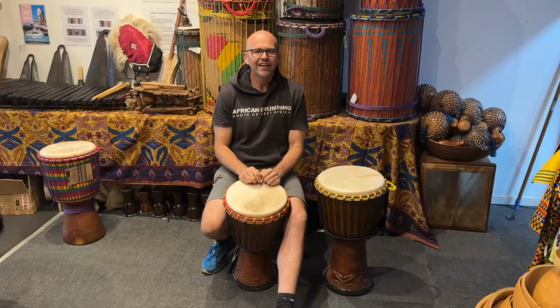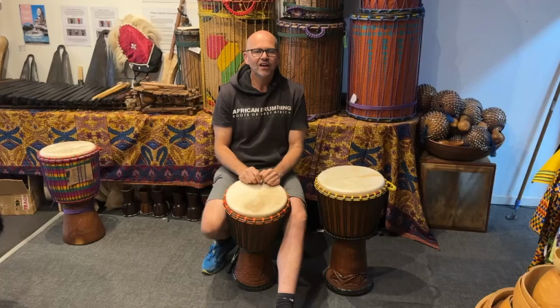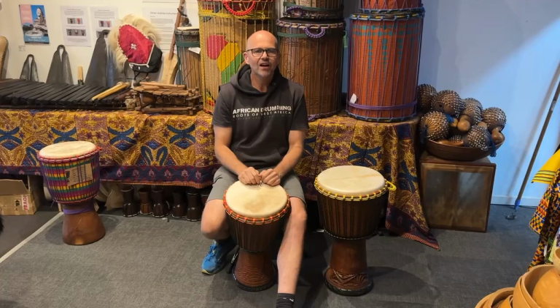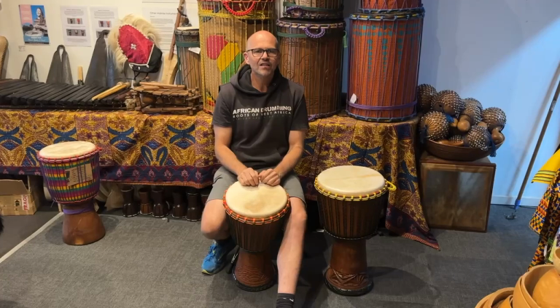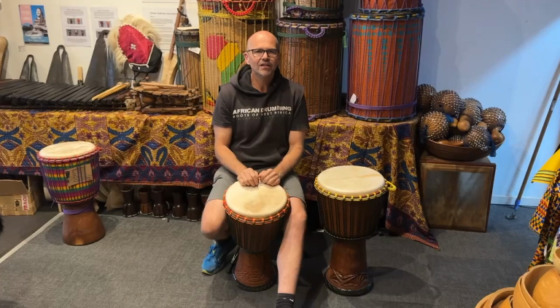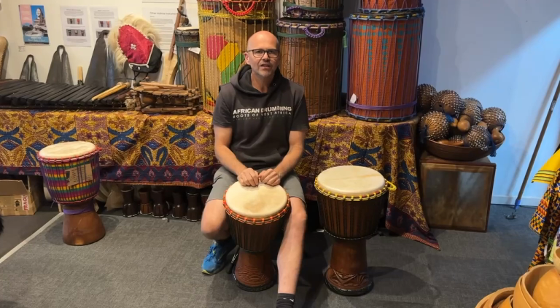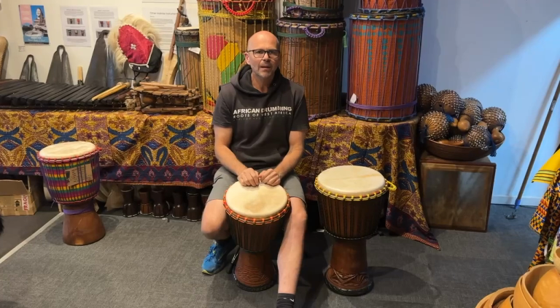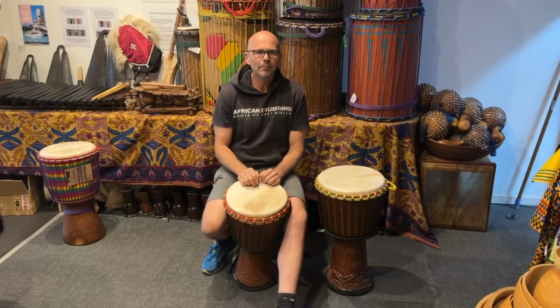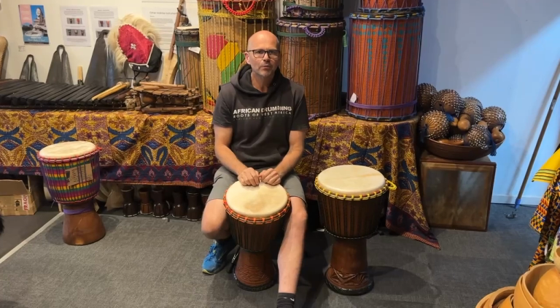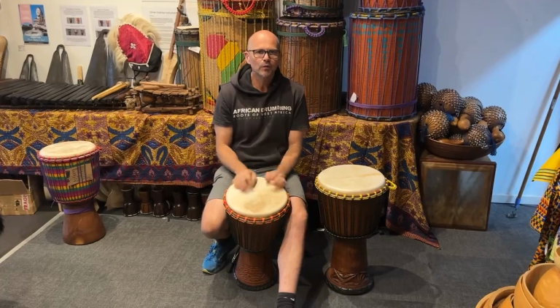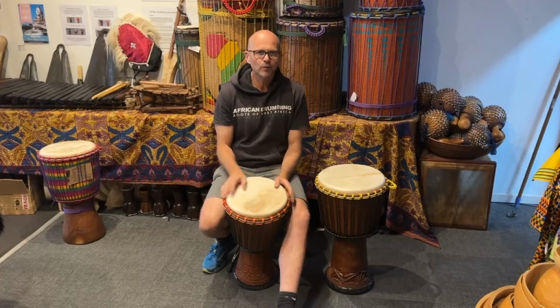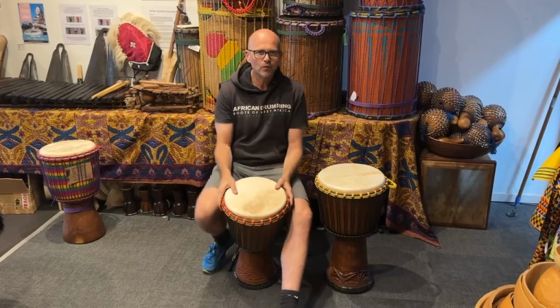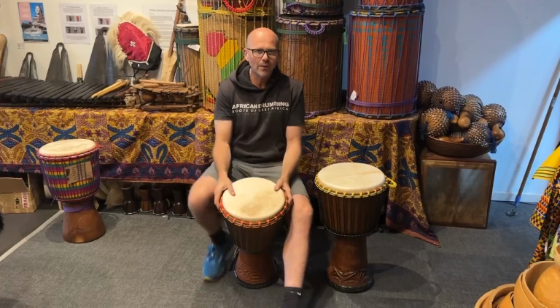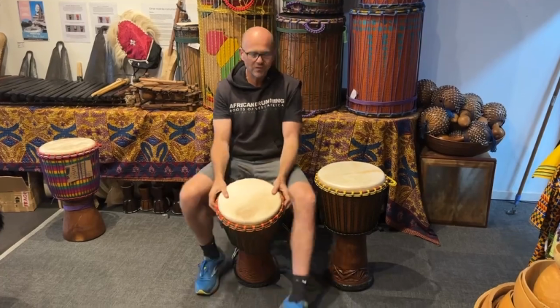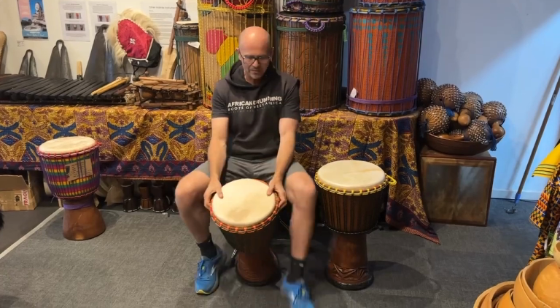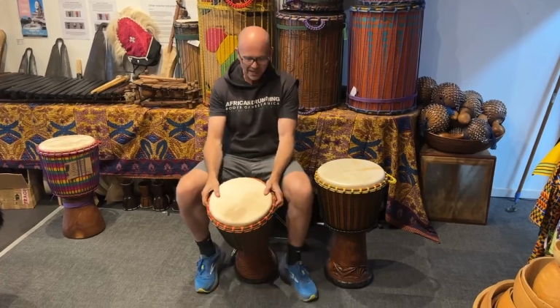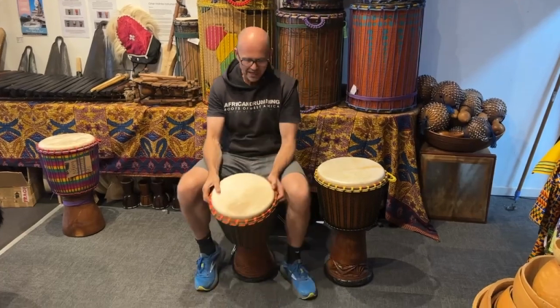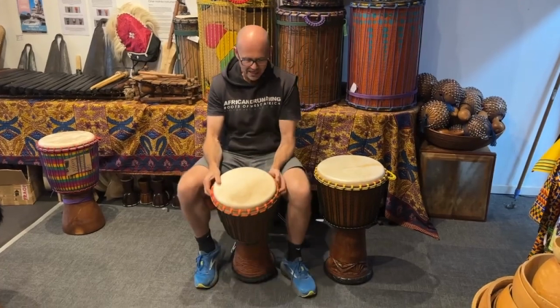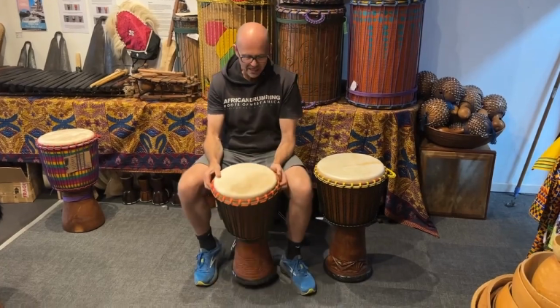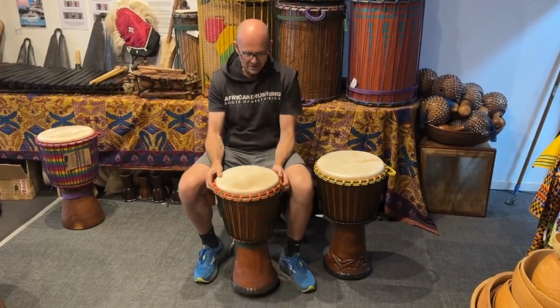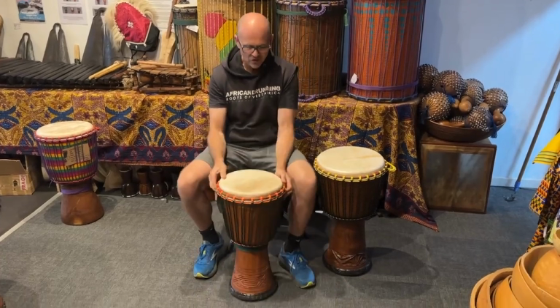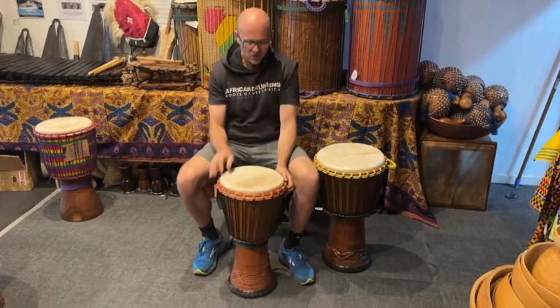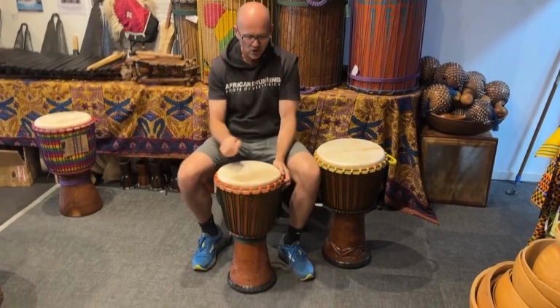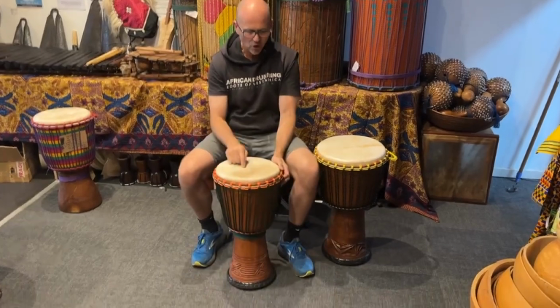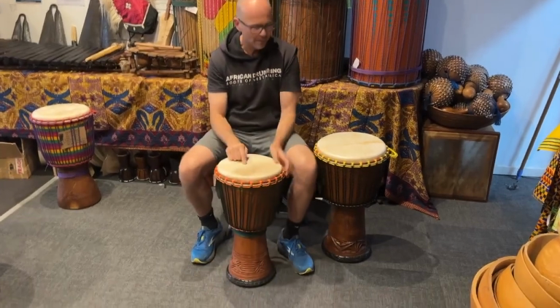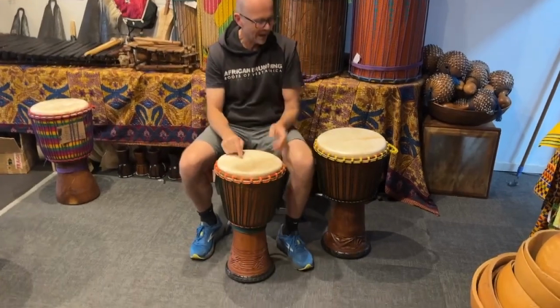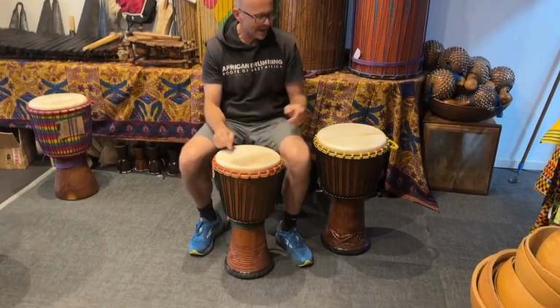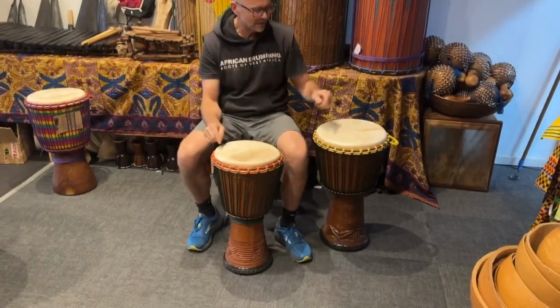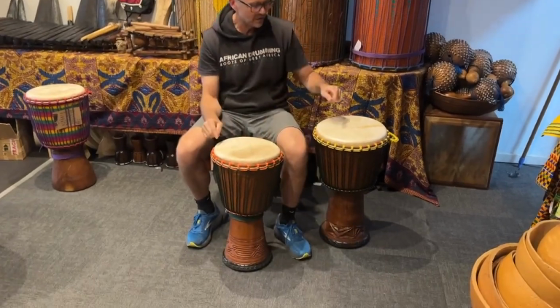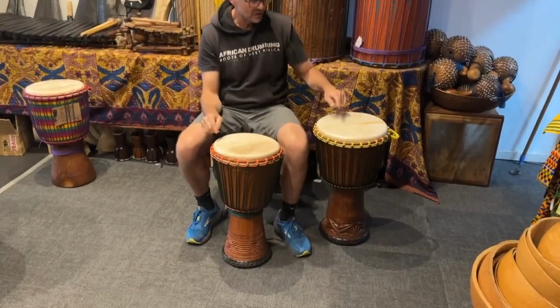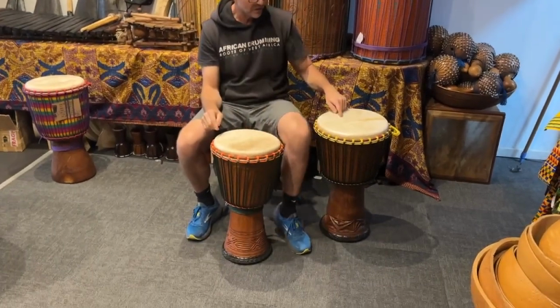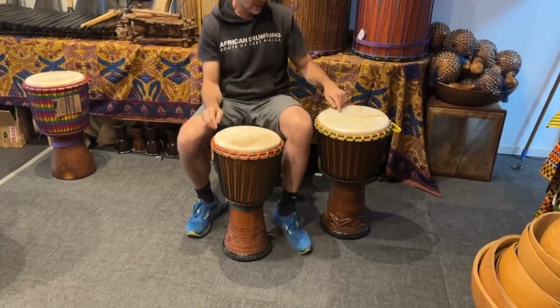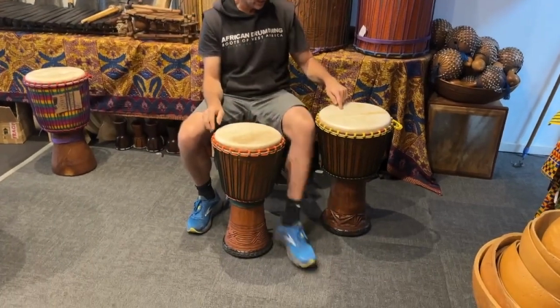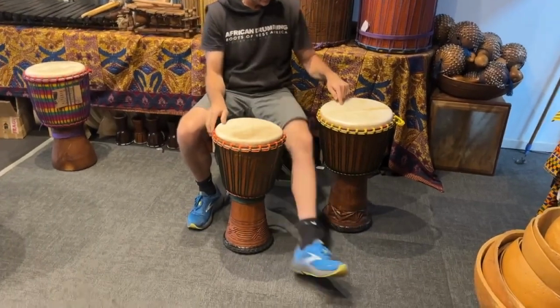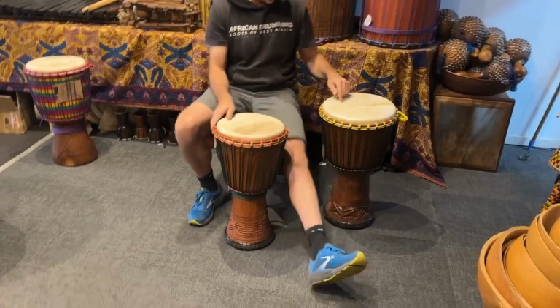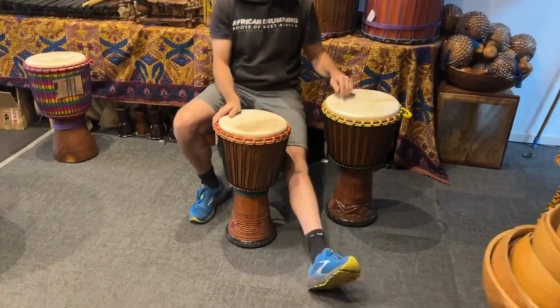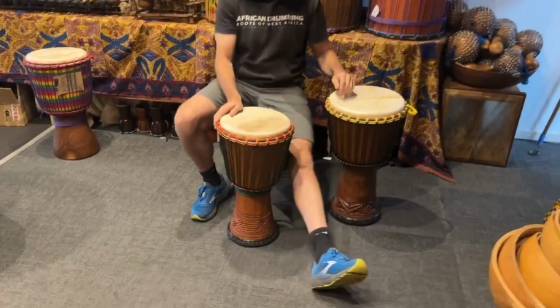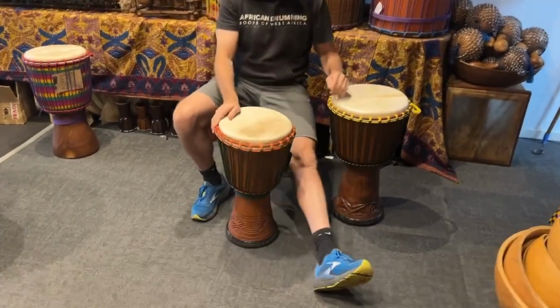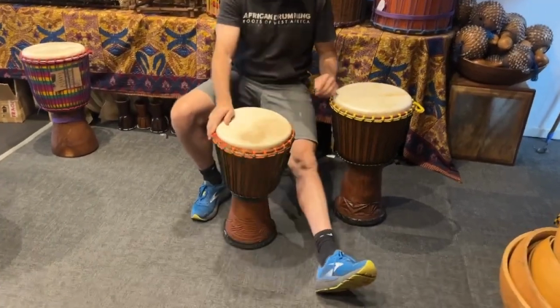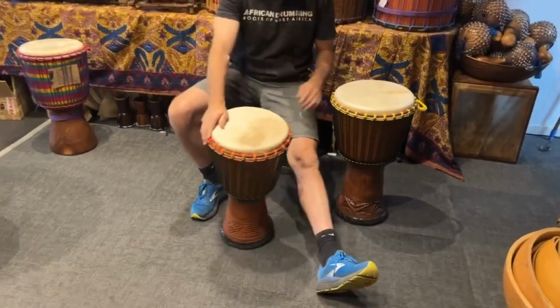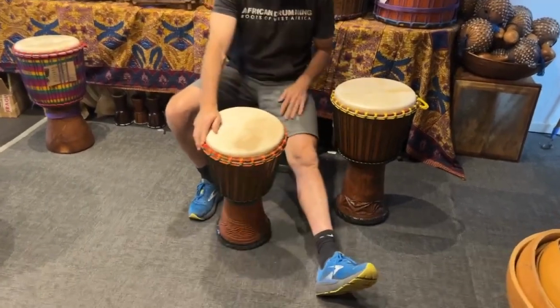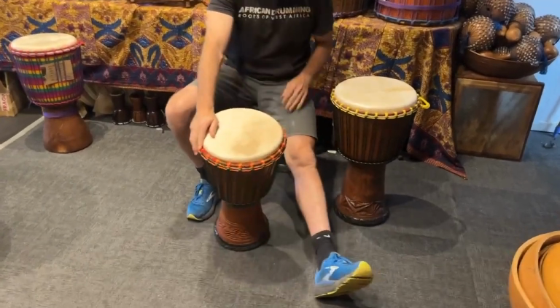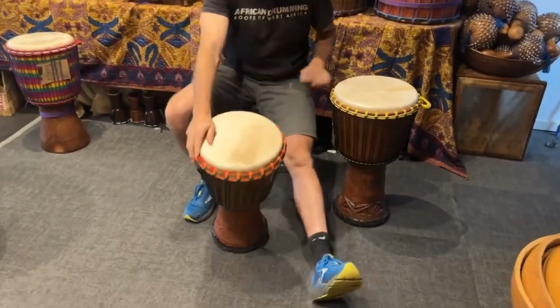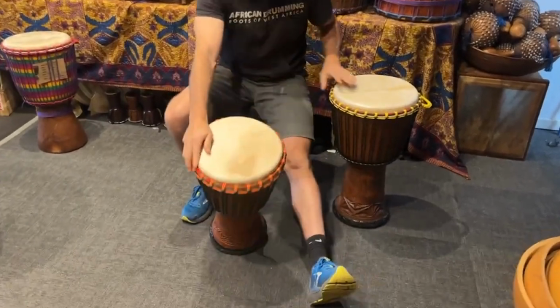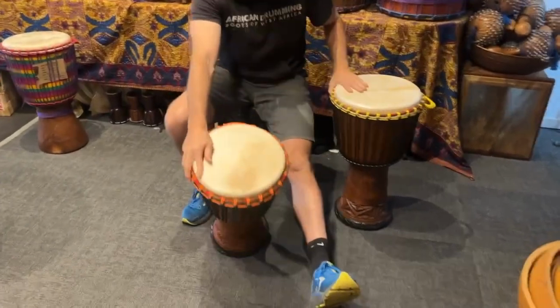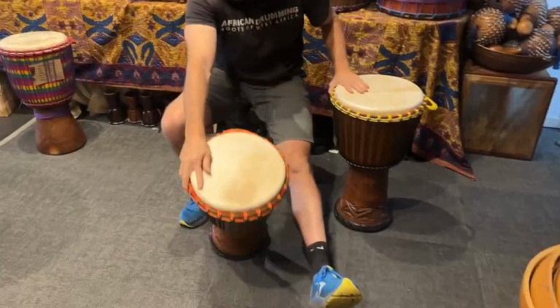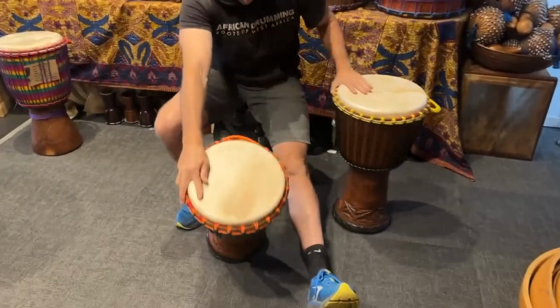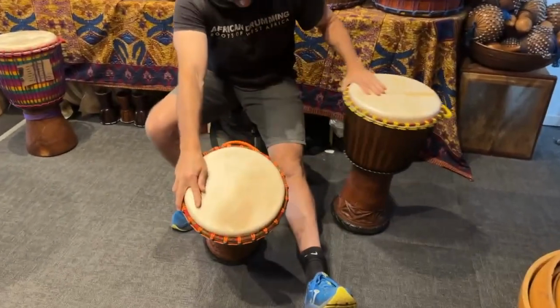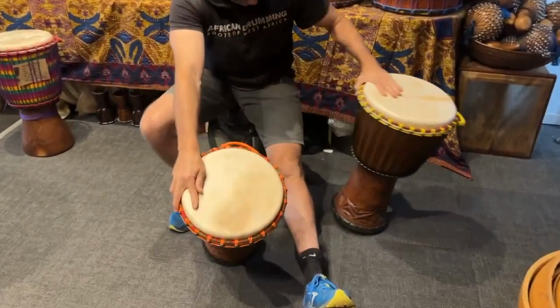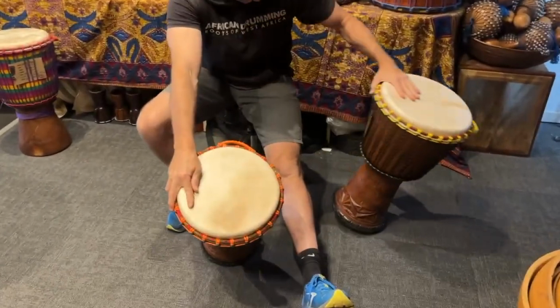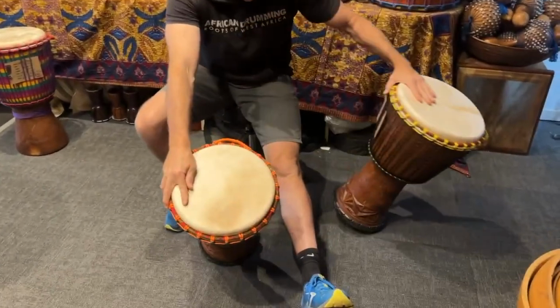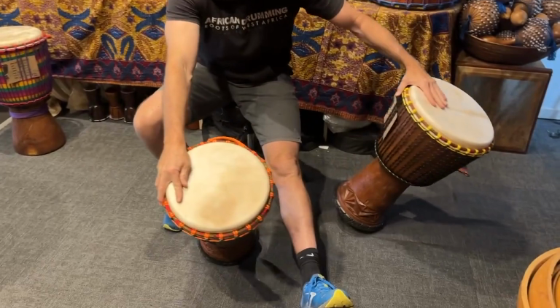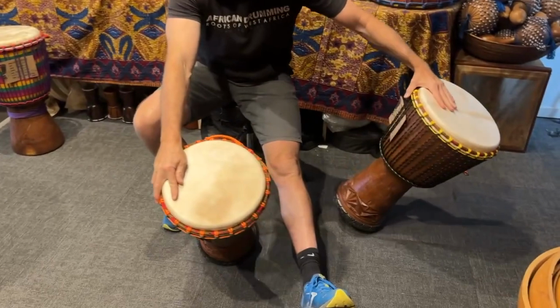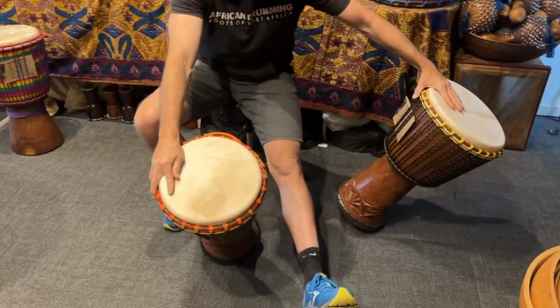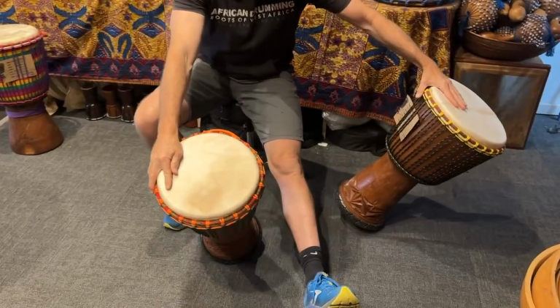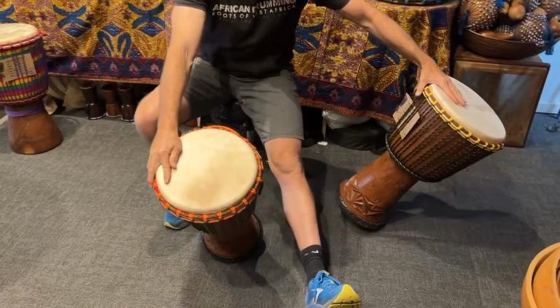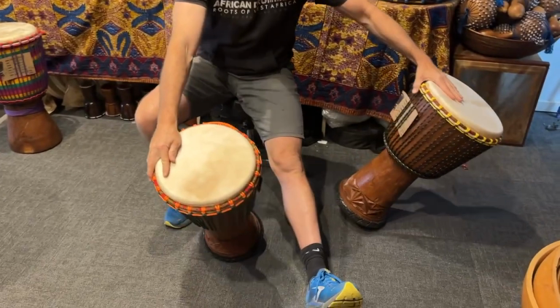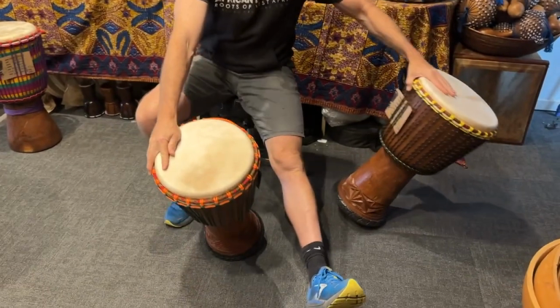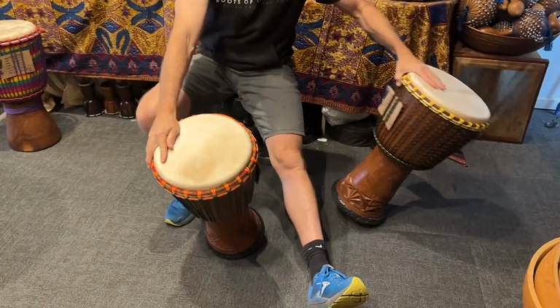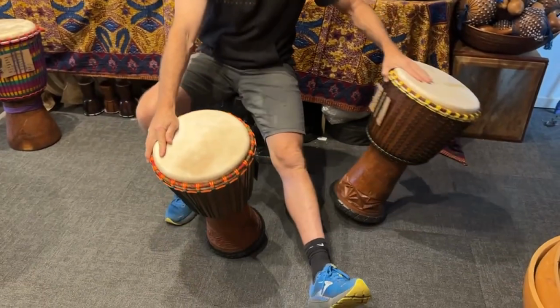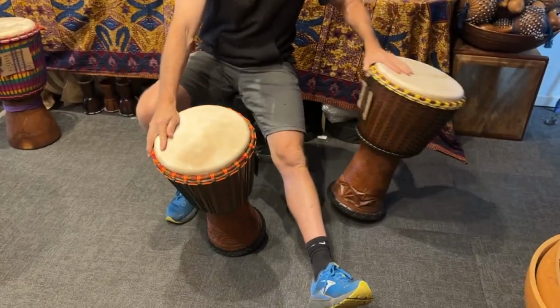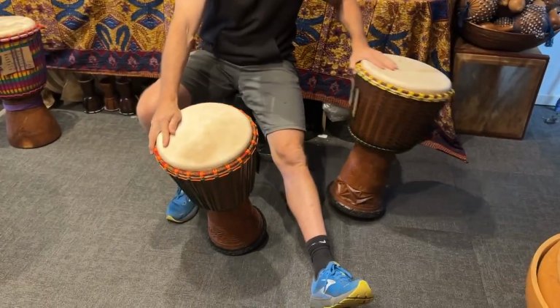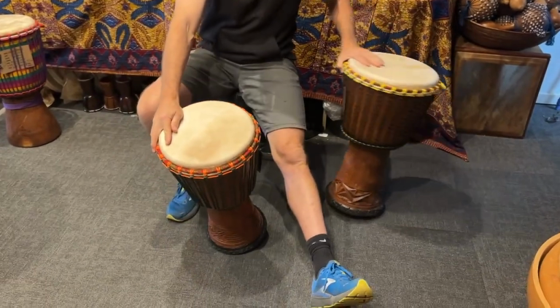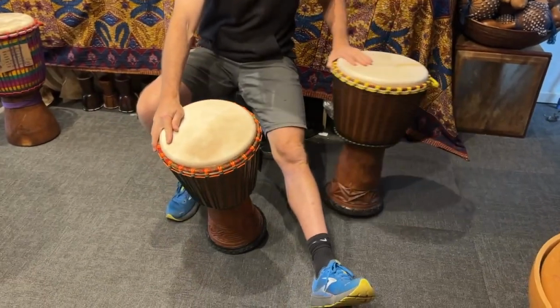Hey guys, I've got a couple of beautiful drums from Guinea. This is Topaz and this is Eleanor — Lenke and Duggera respectively.